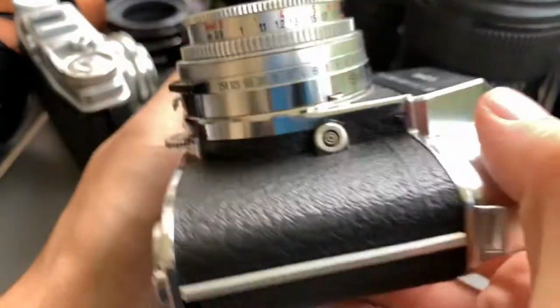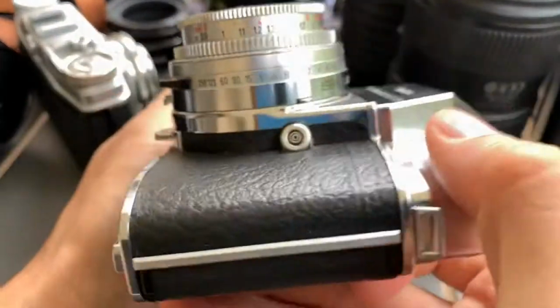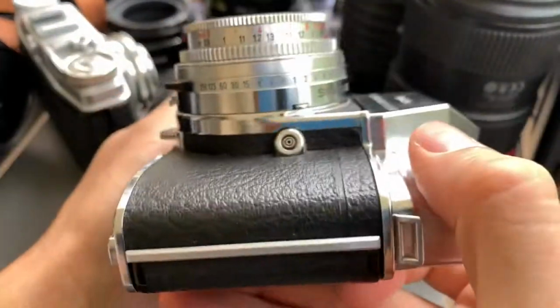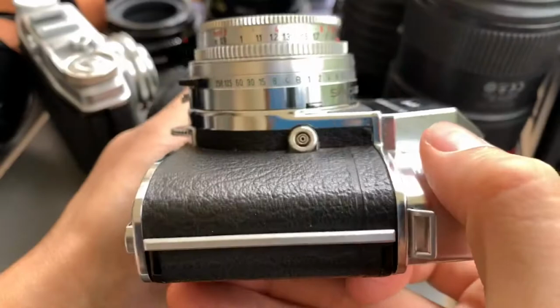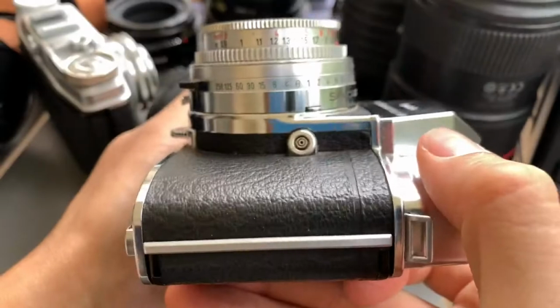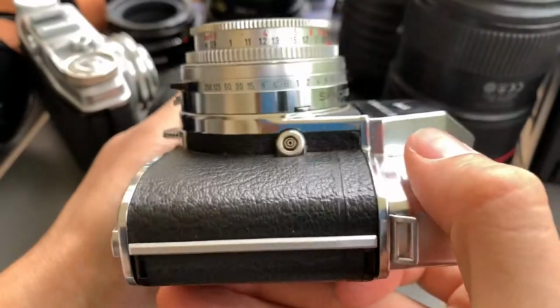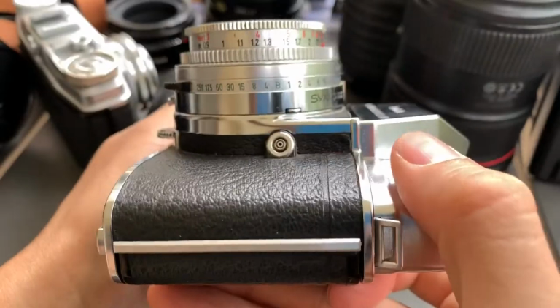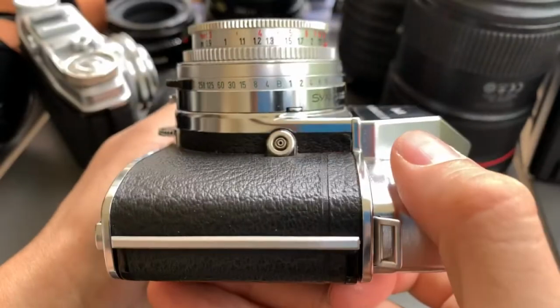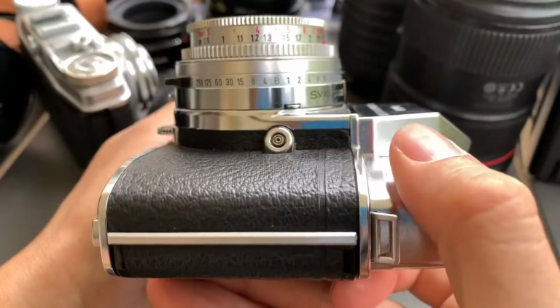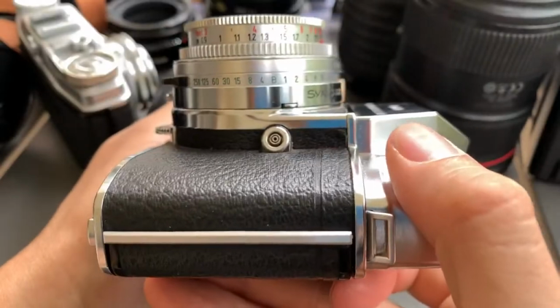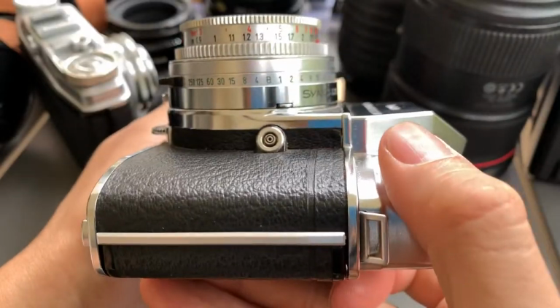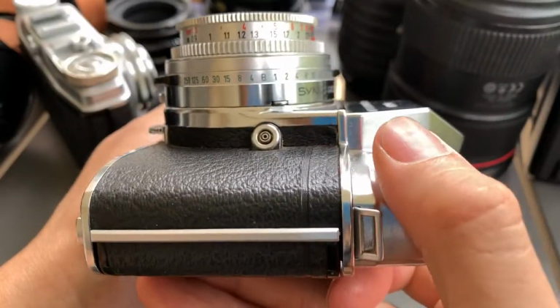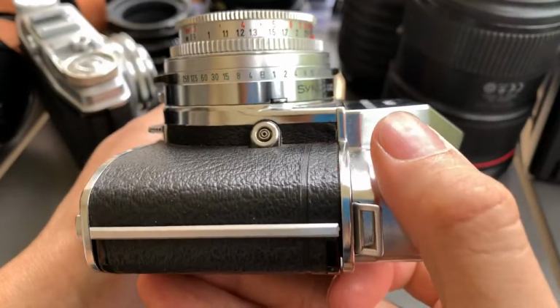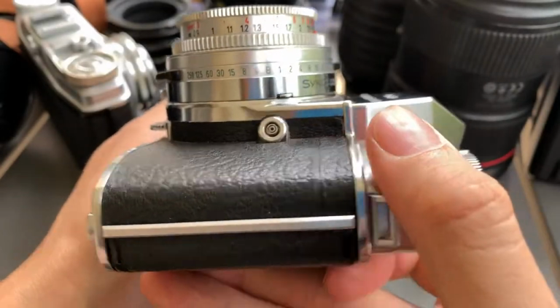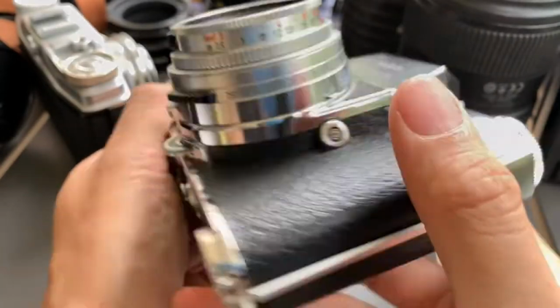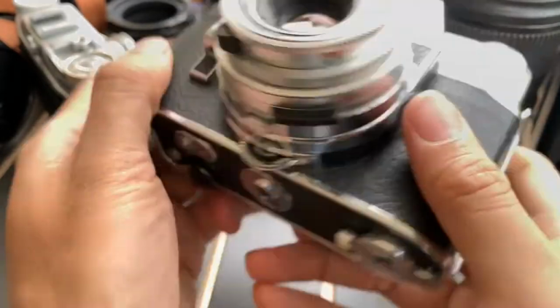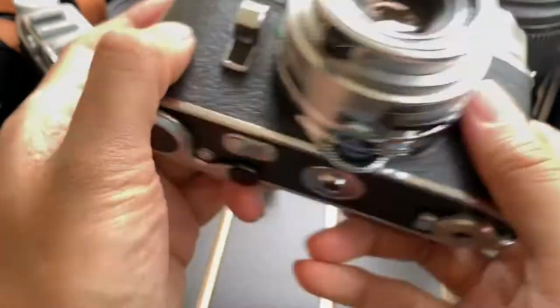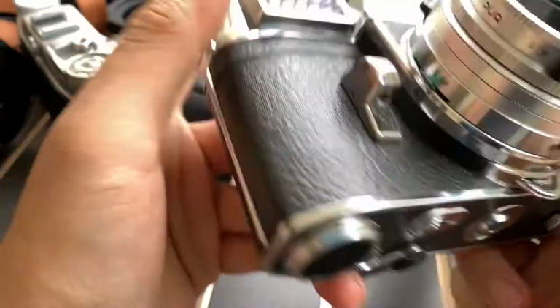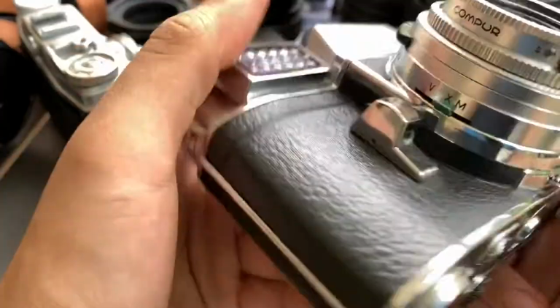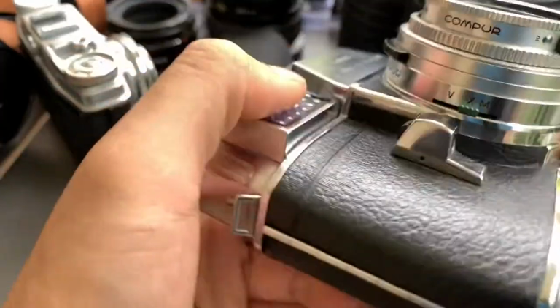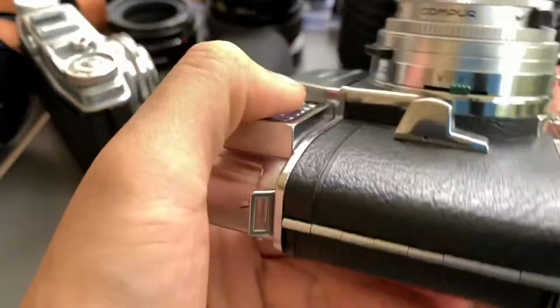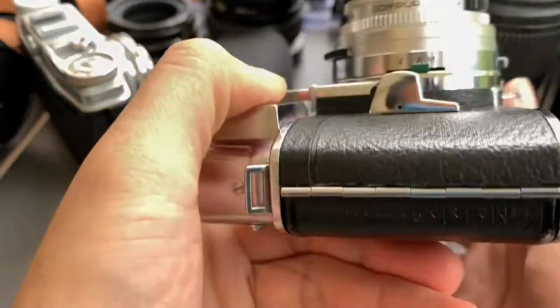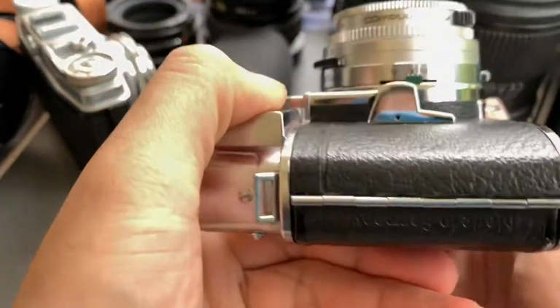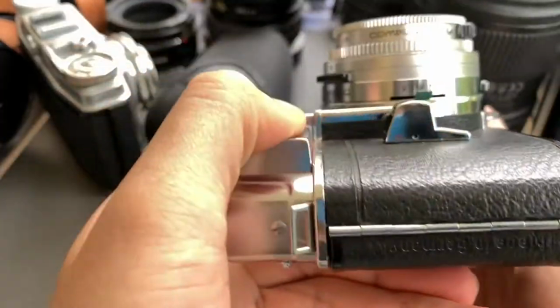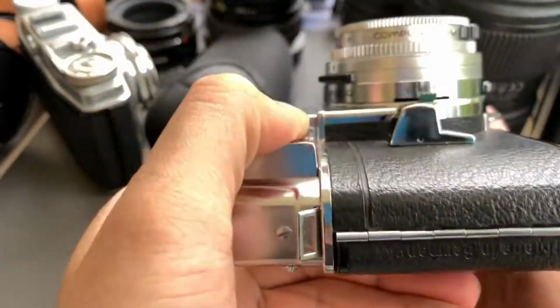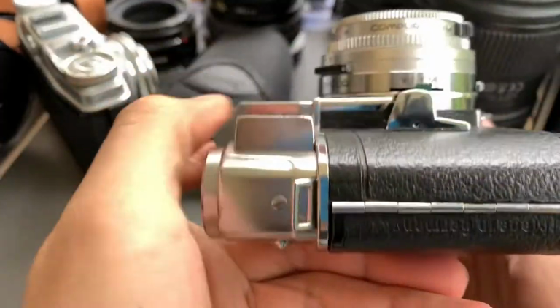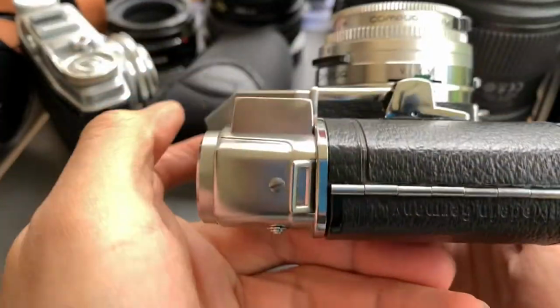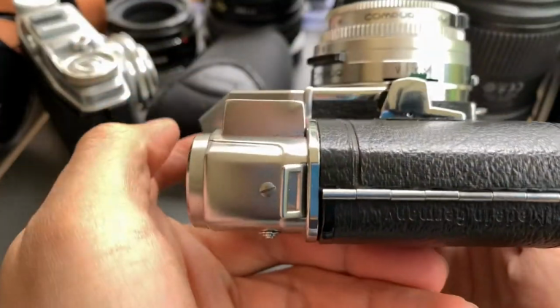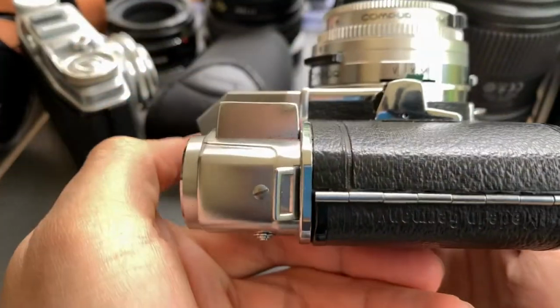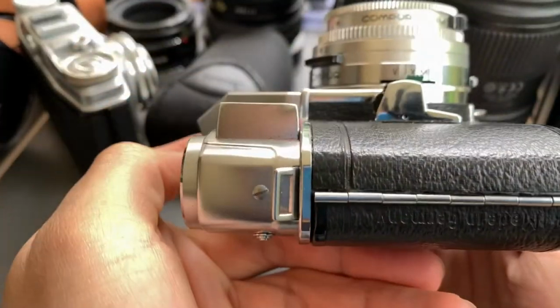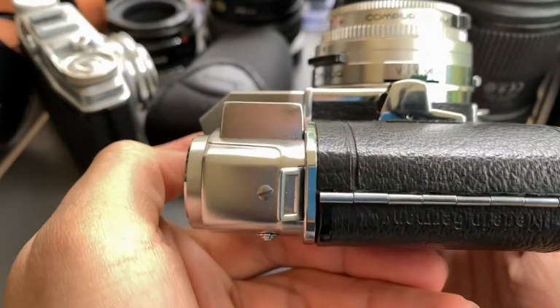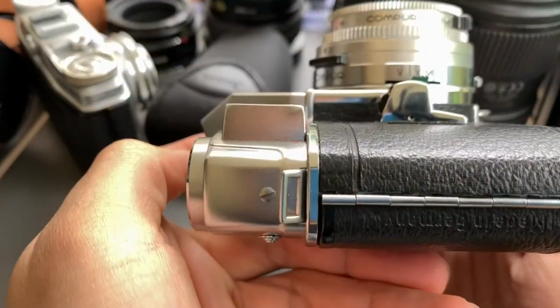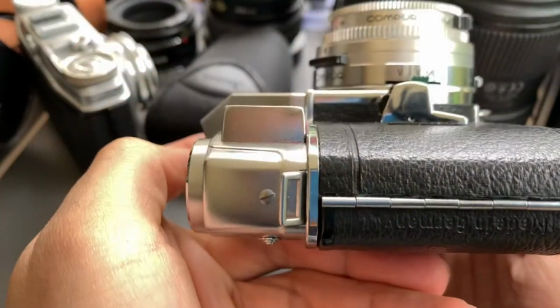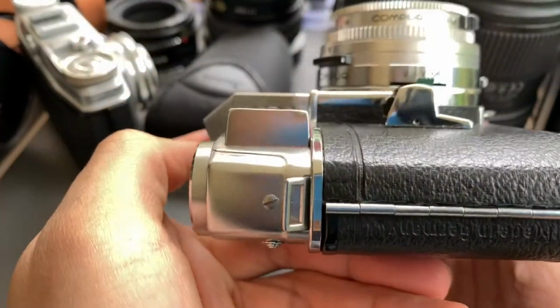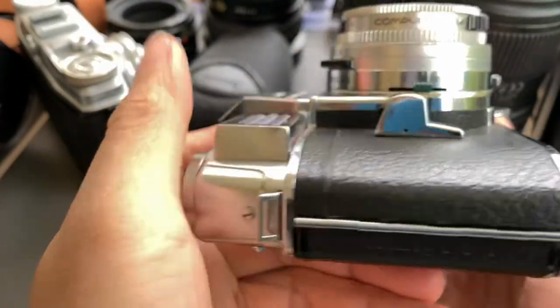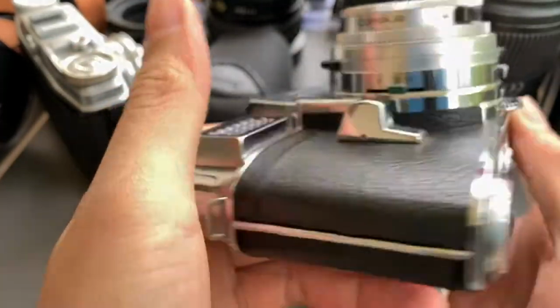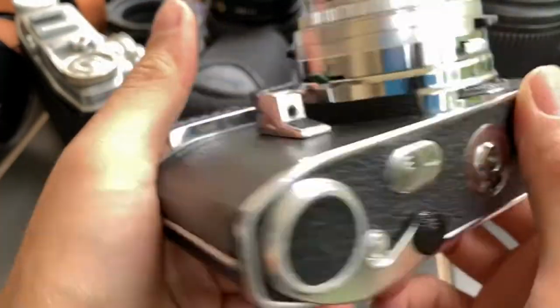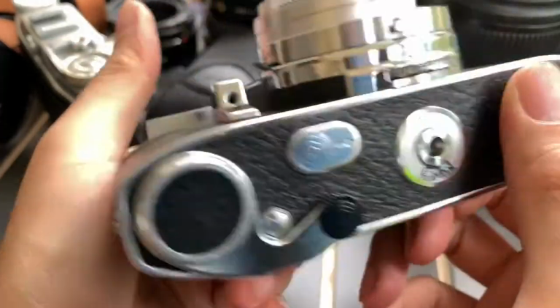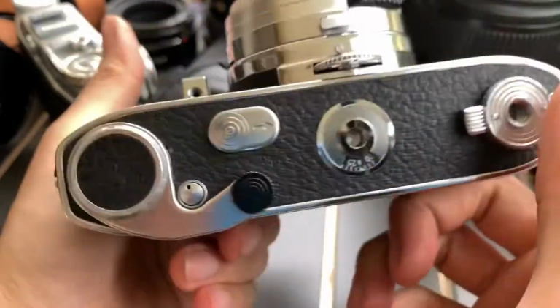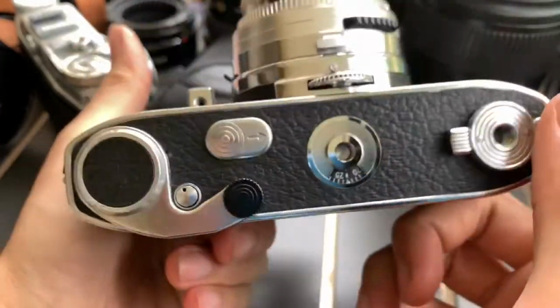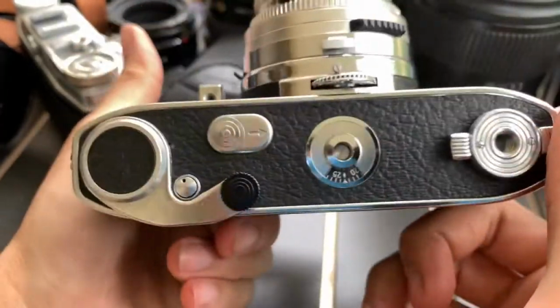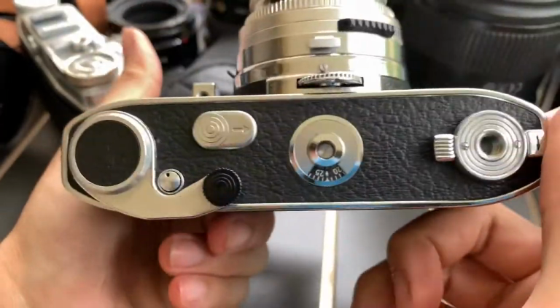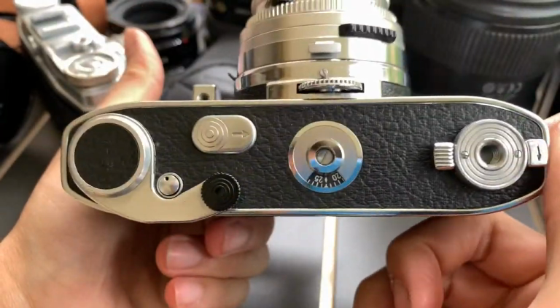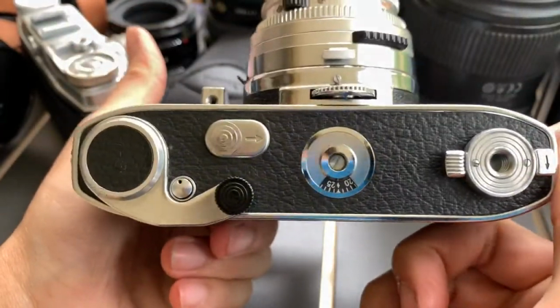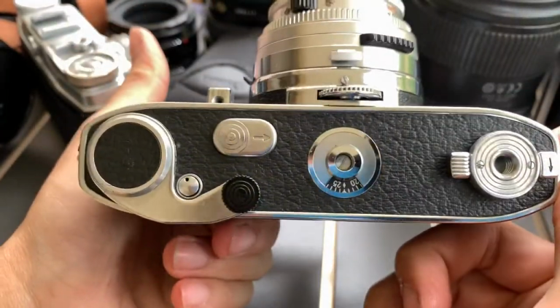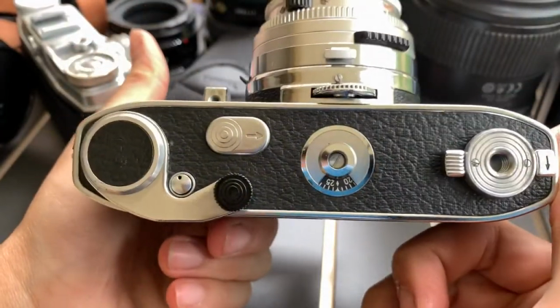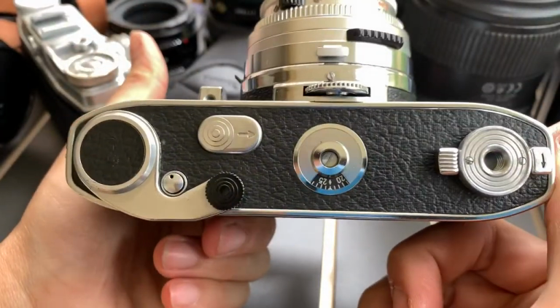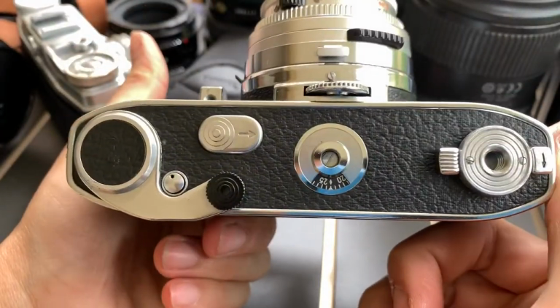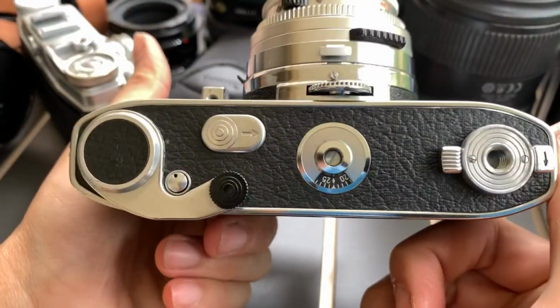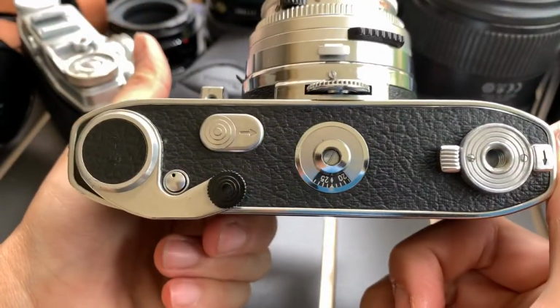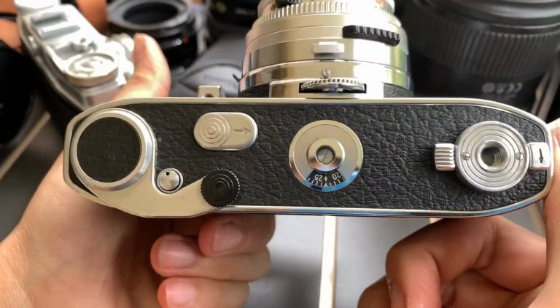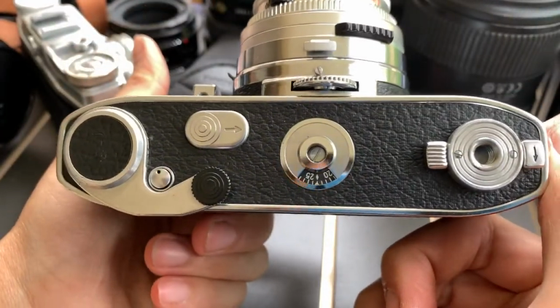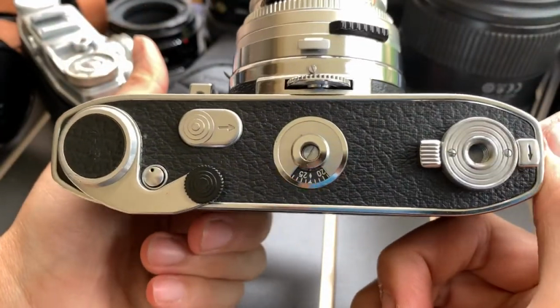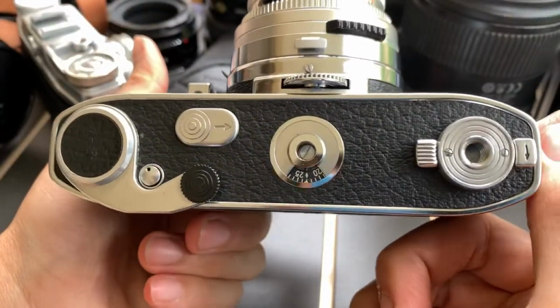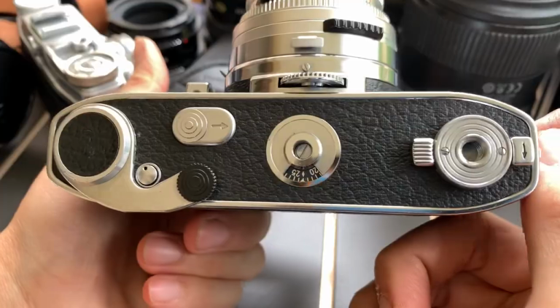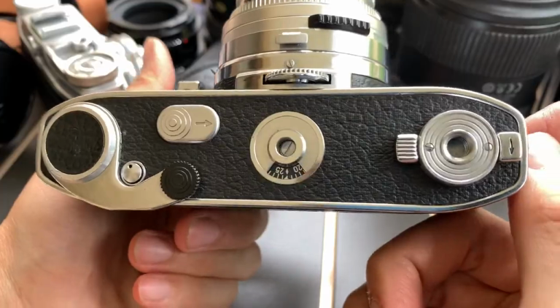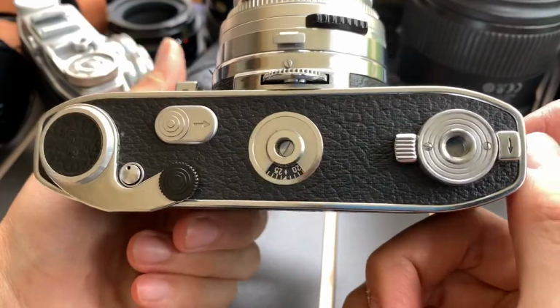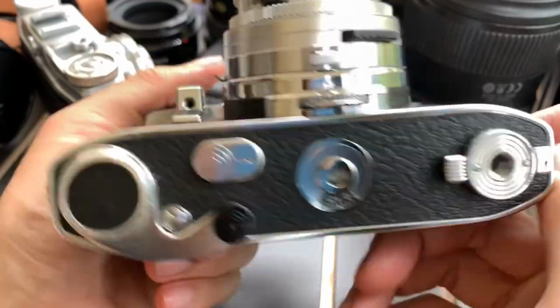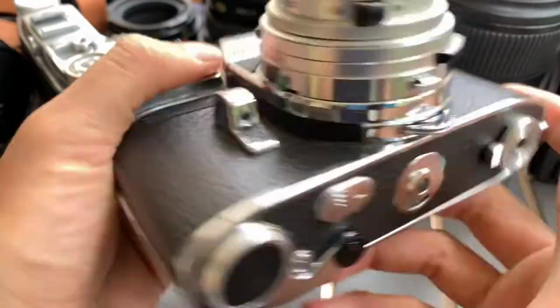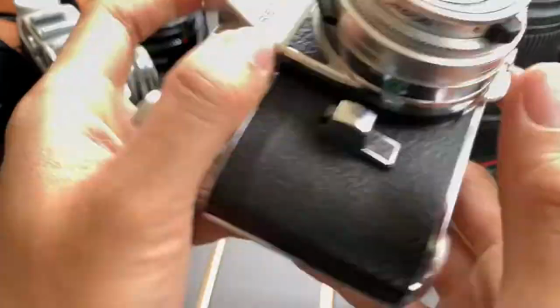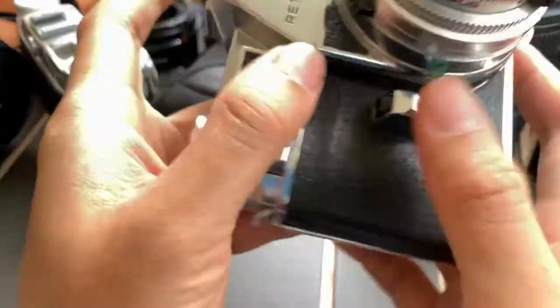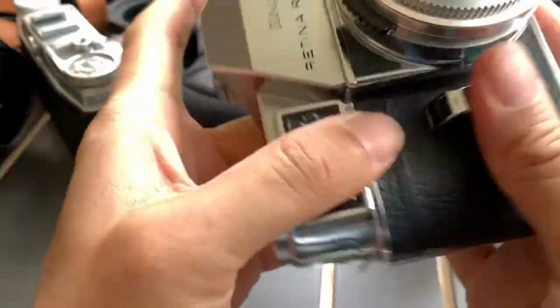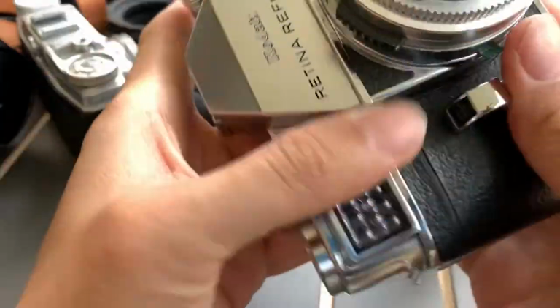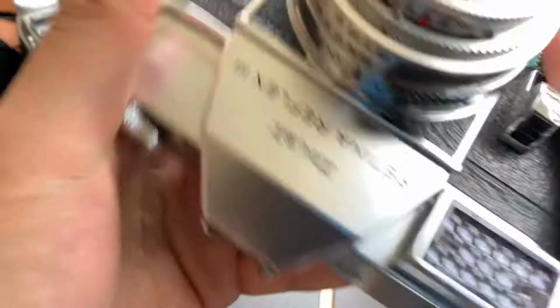So this is the front. One side, the other side, the bottom, and the top.